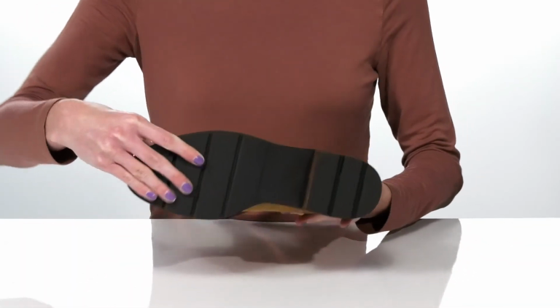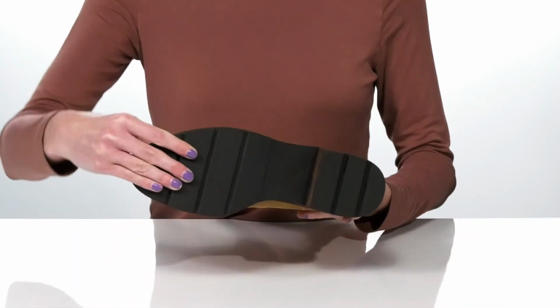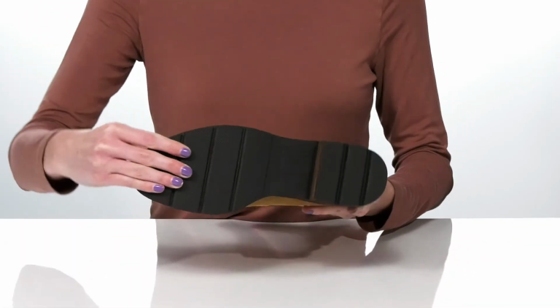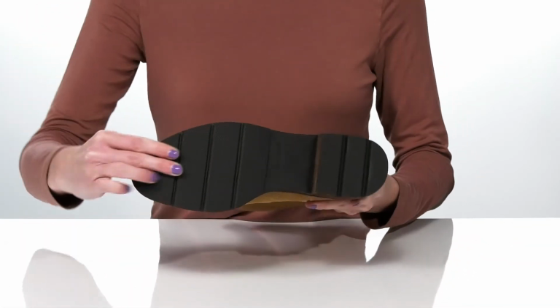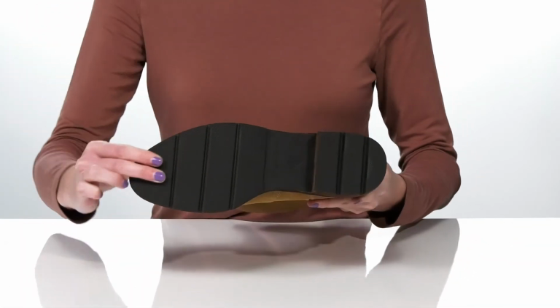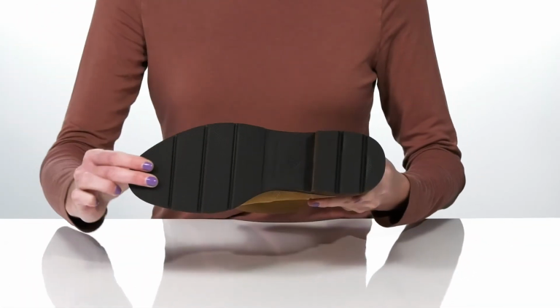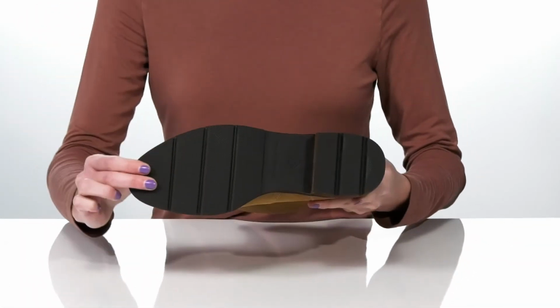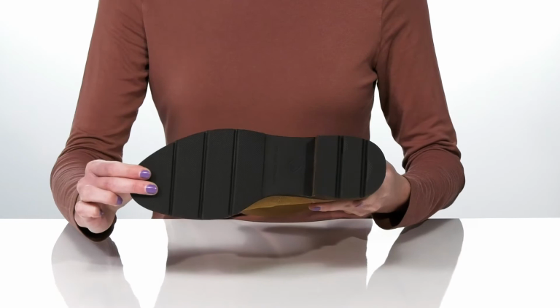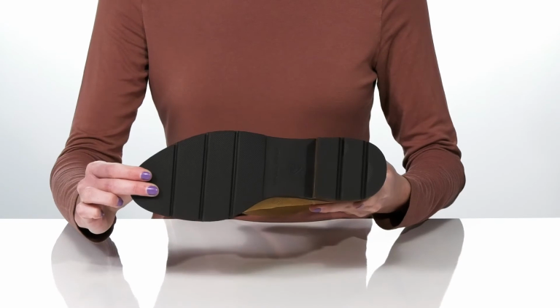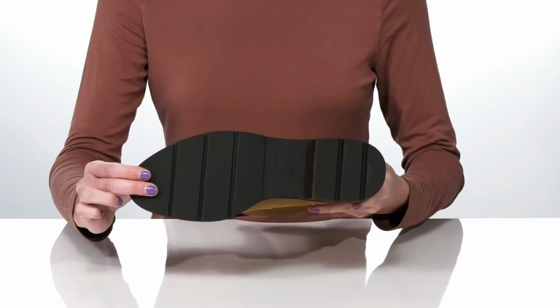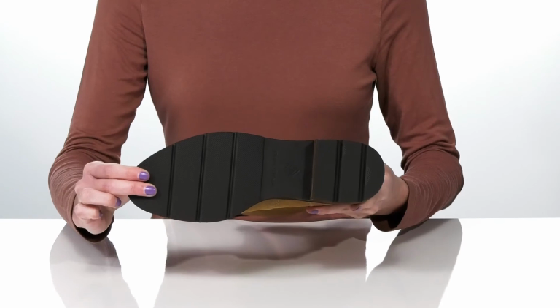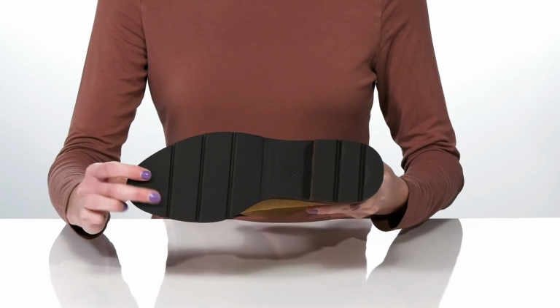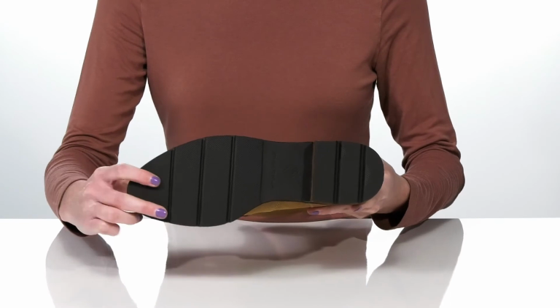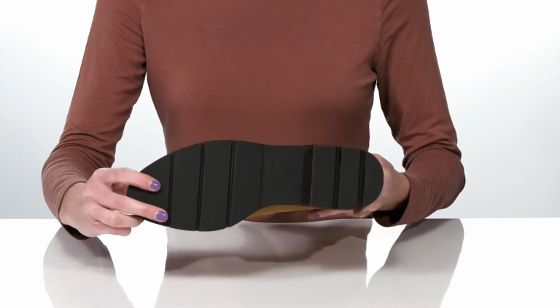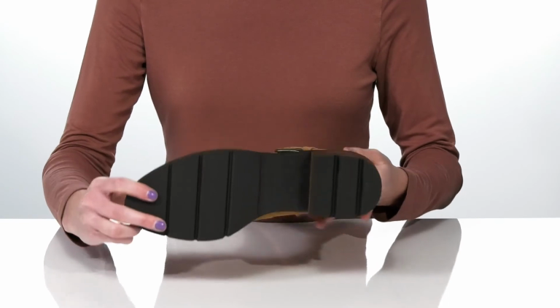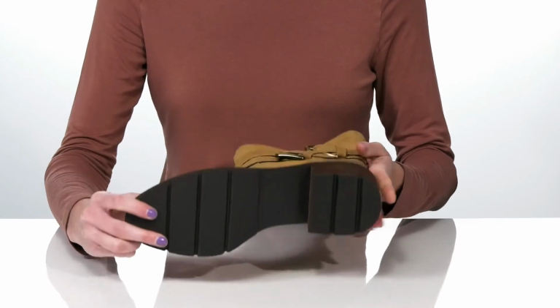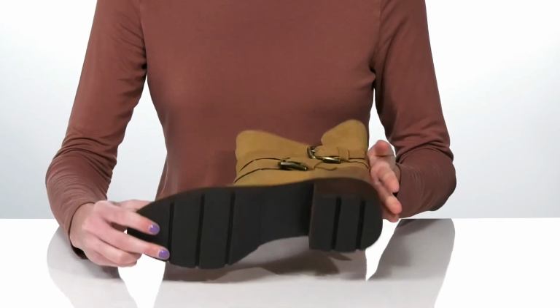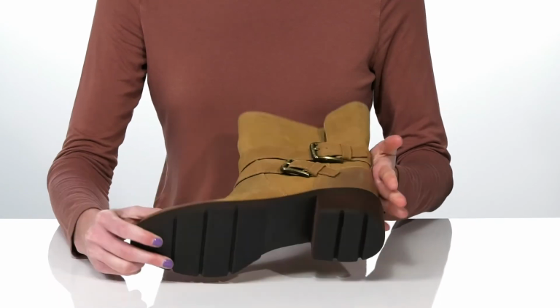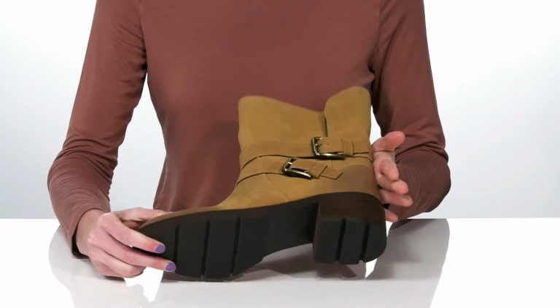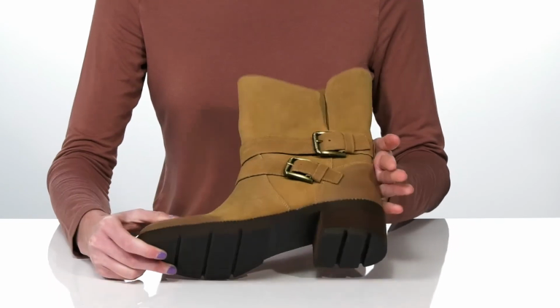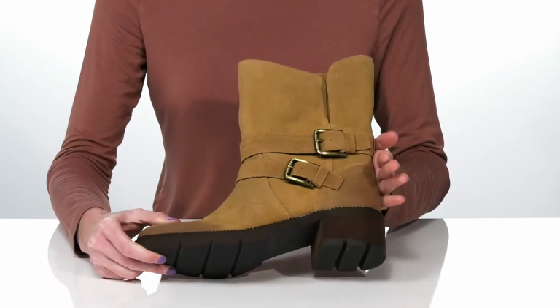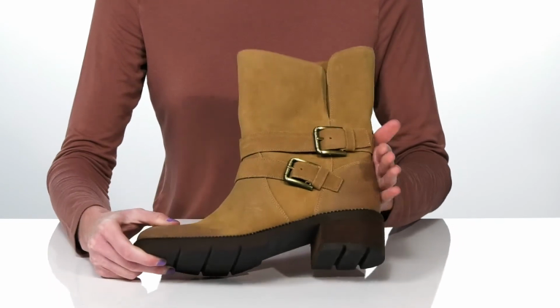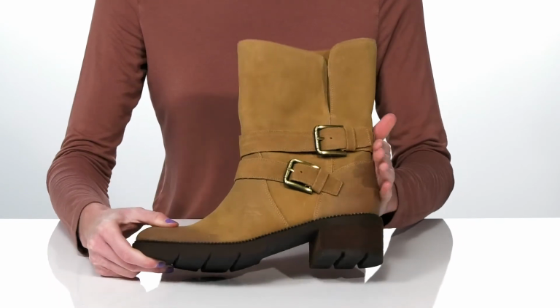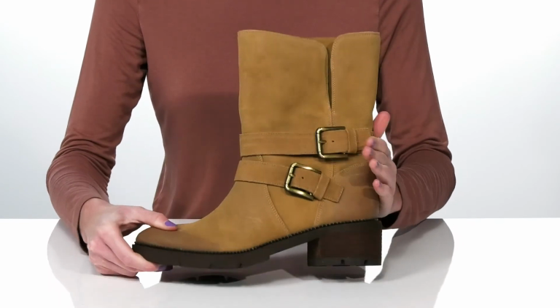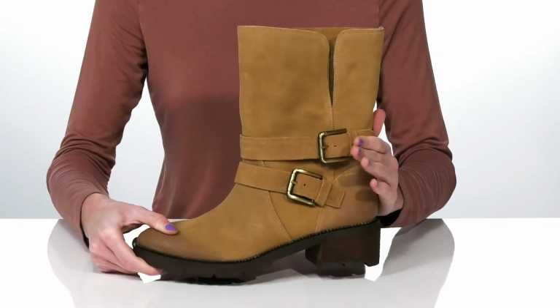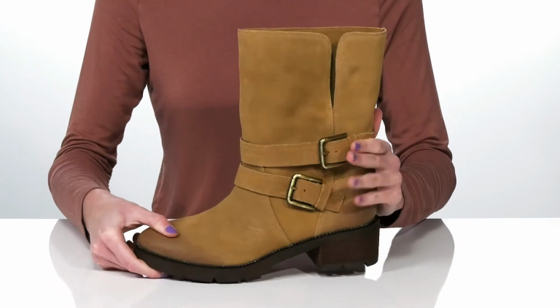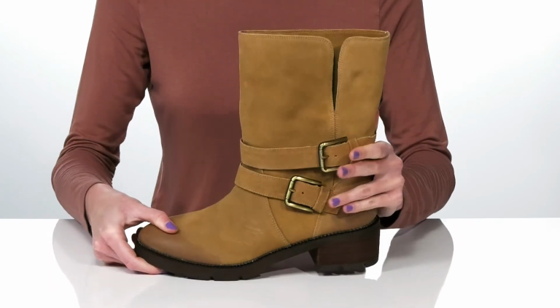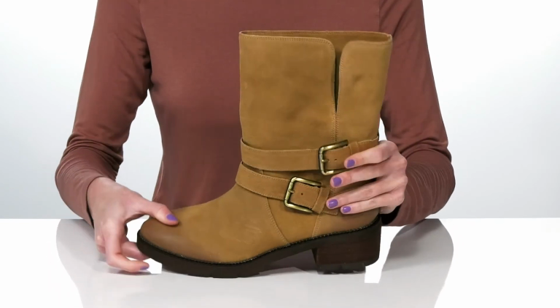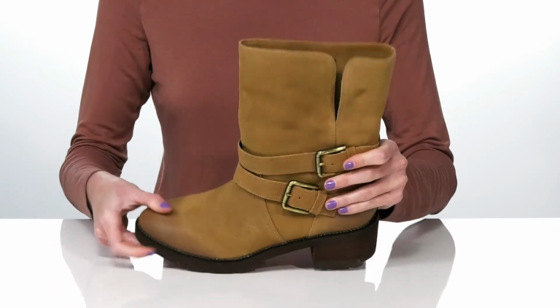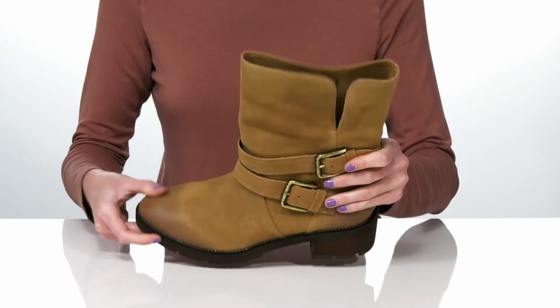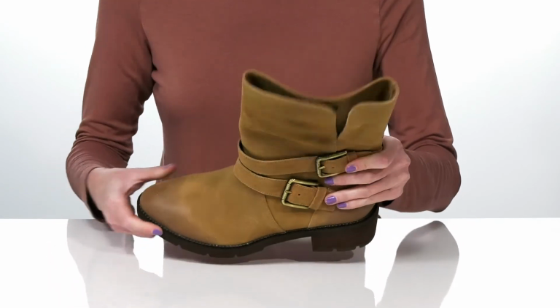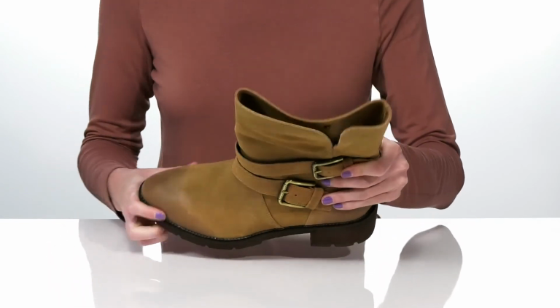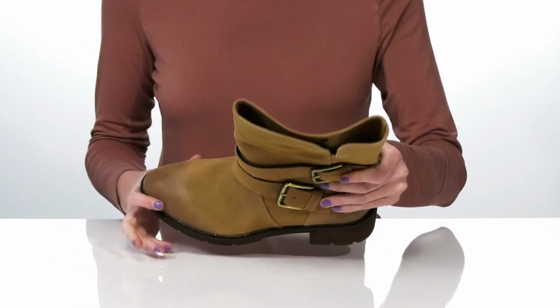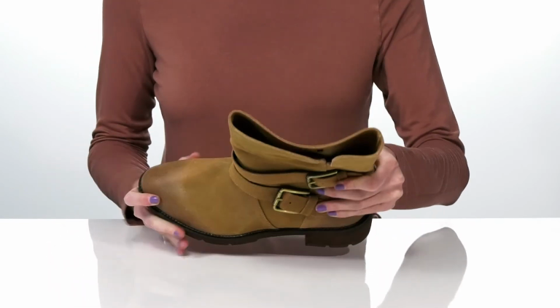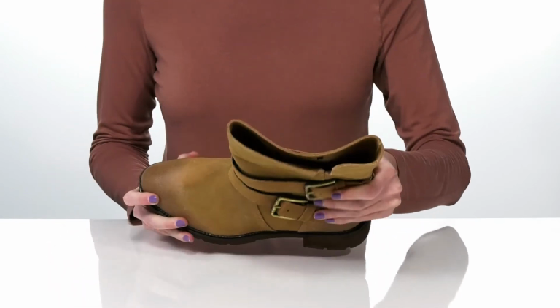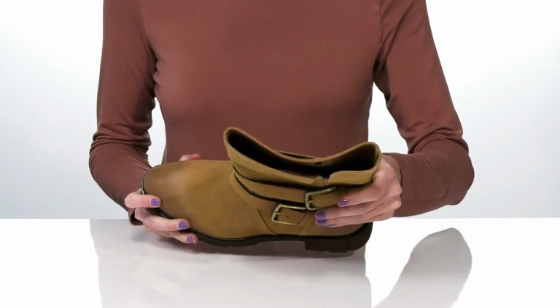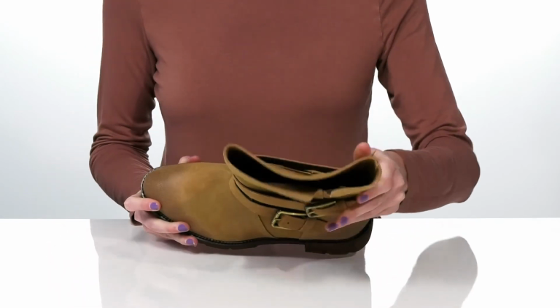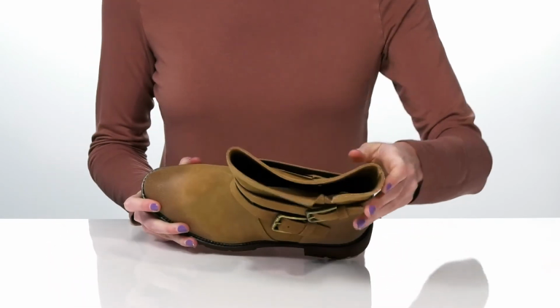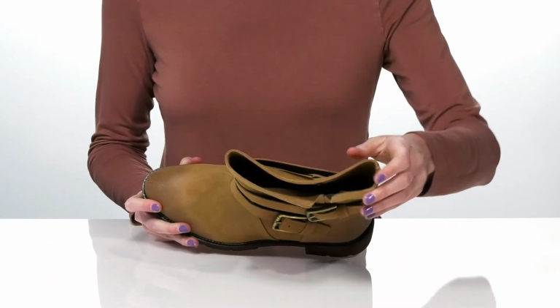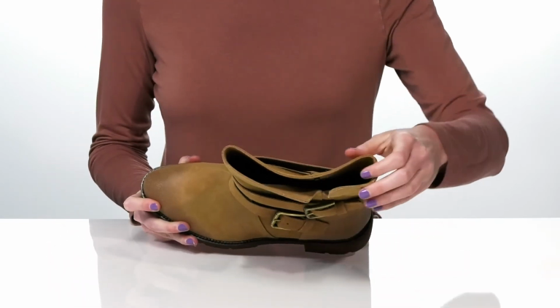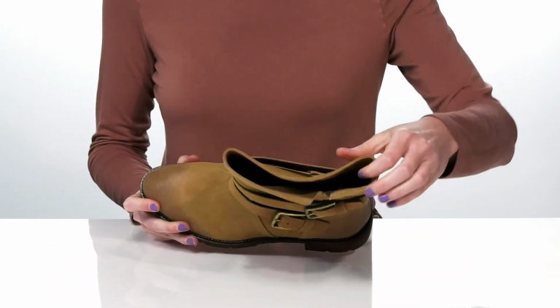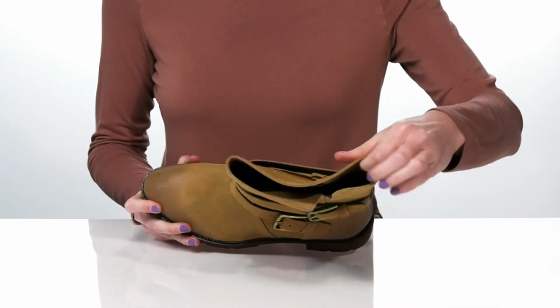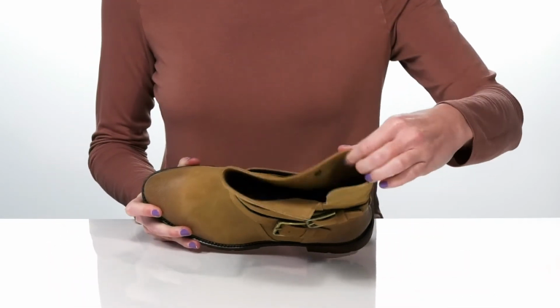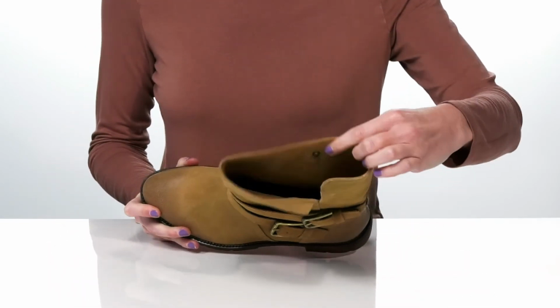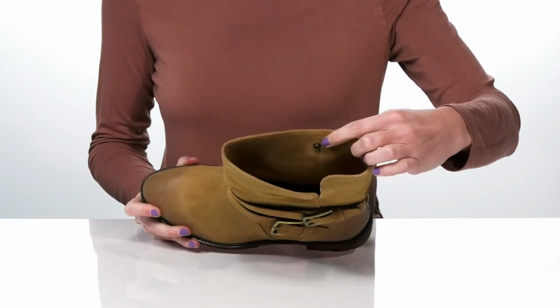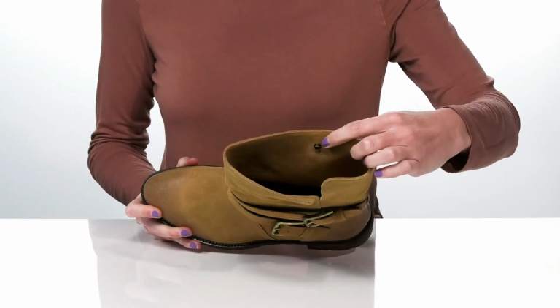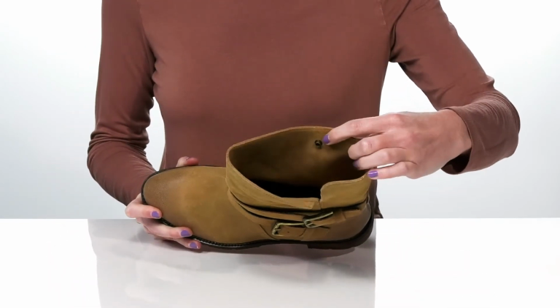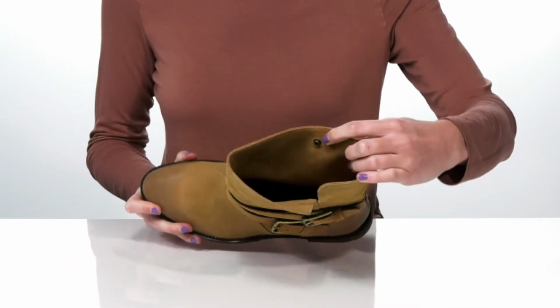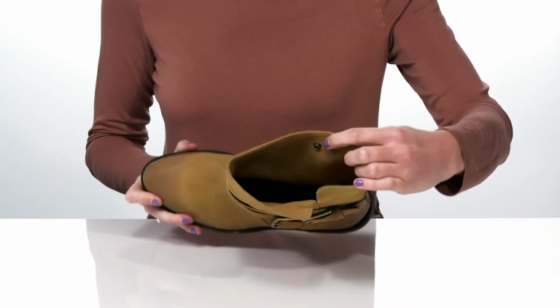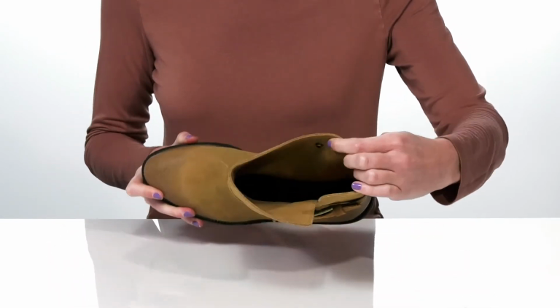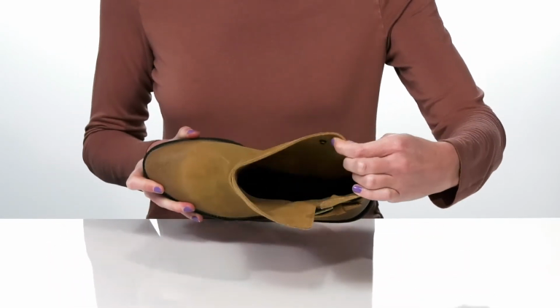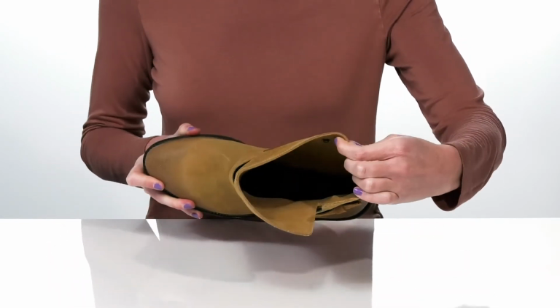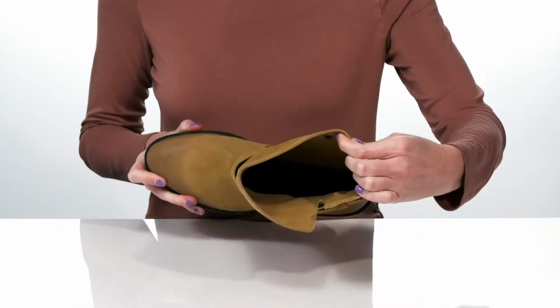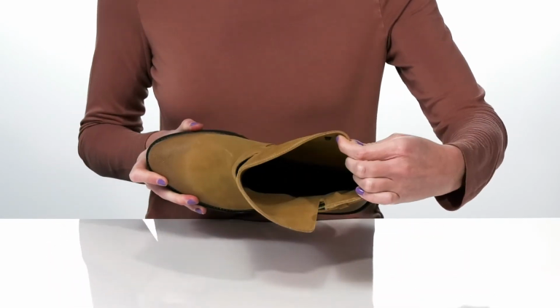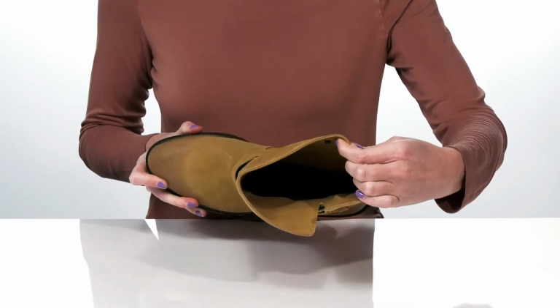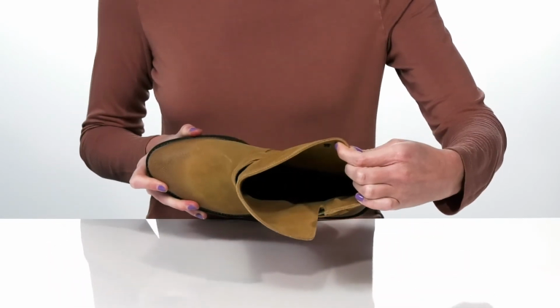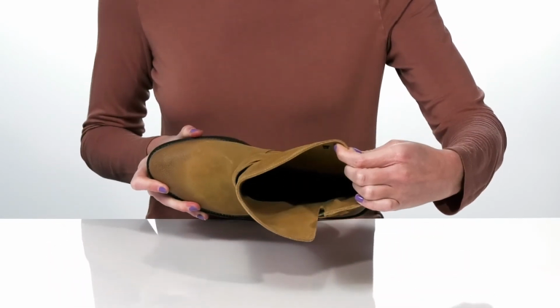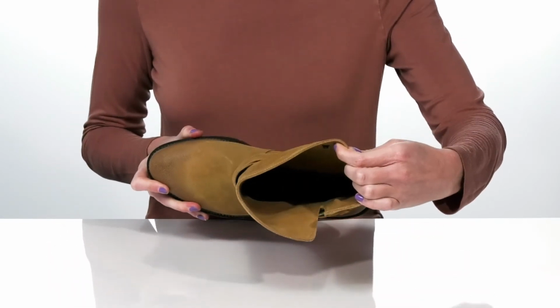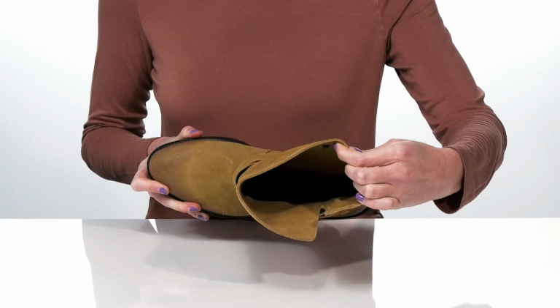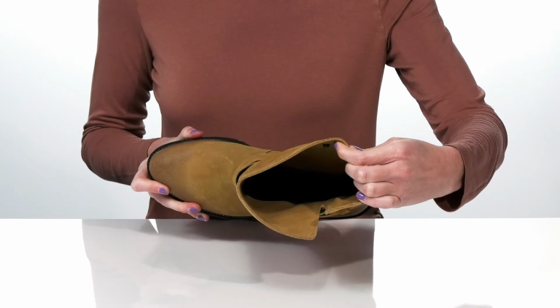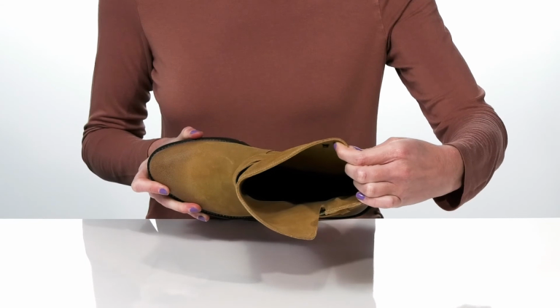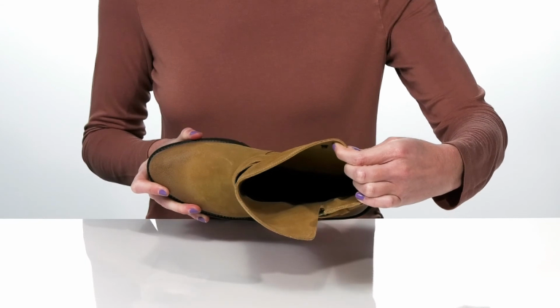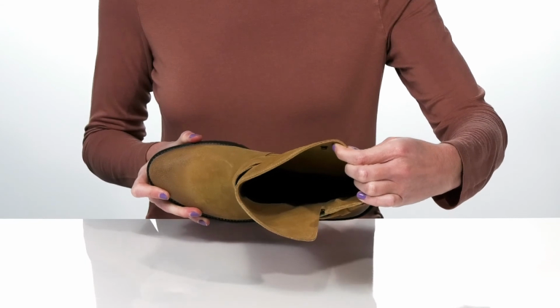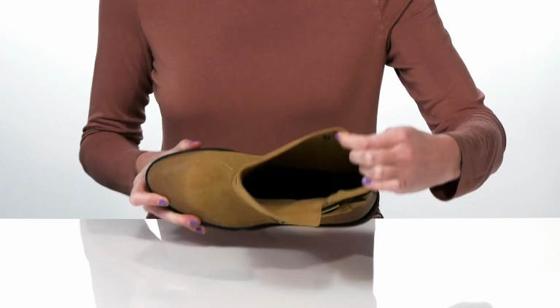Underneath, the outsole is textured for traction, and inside they have a soft leather lining and cushioned footbed.